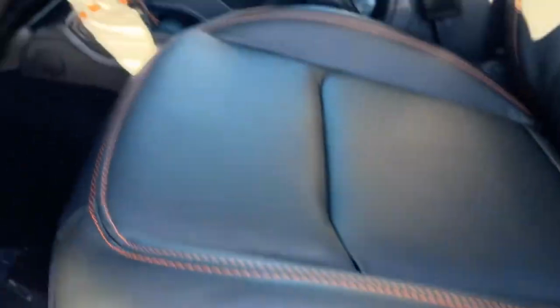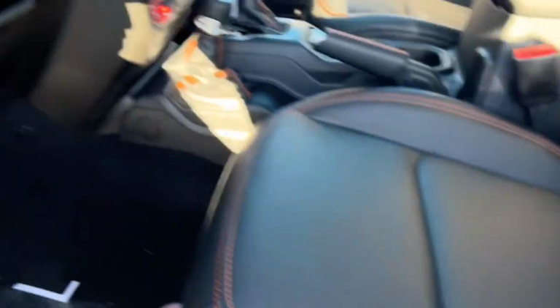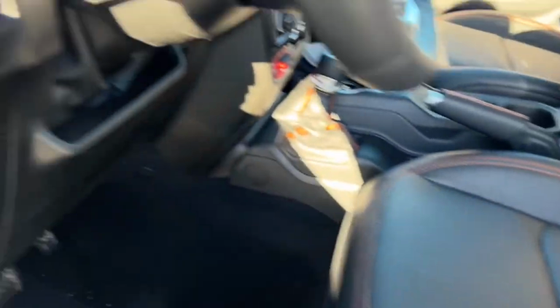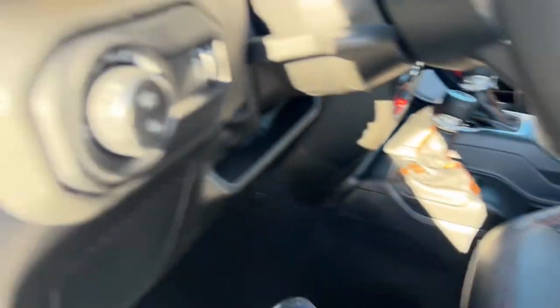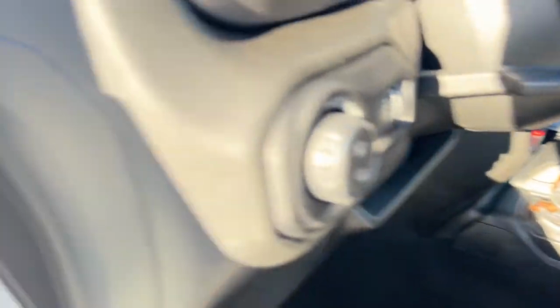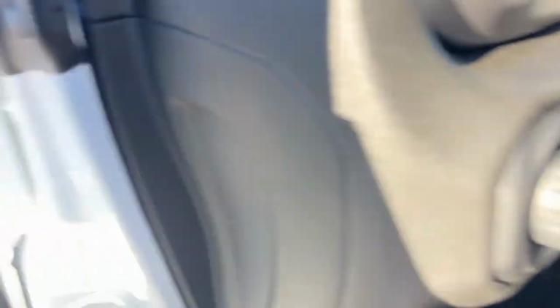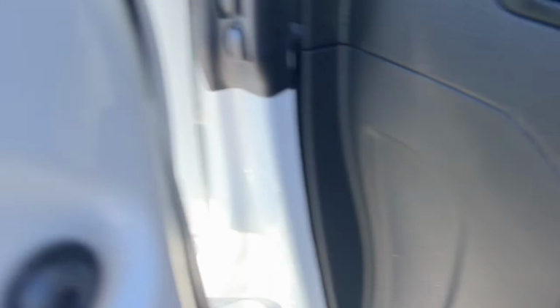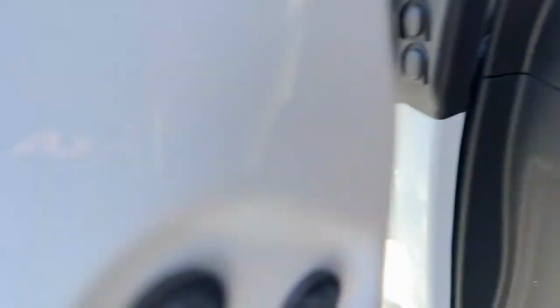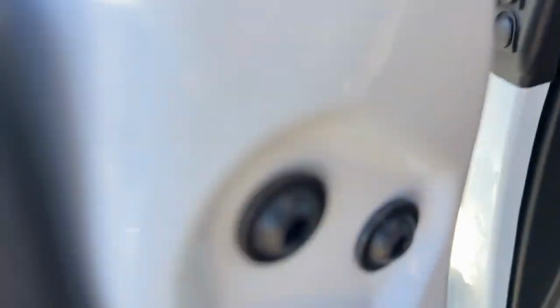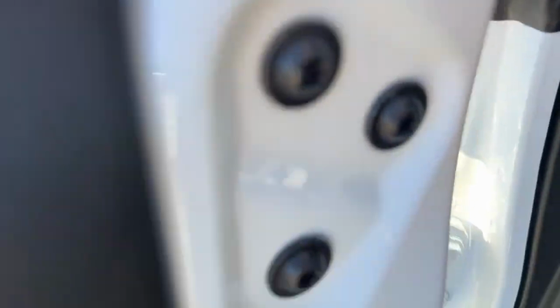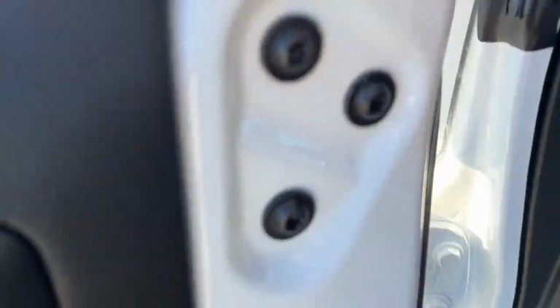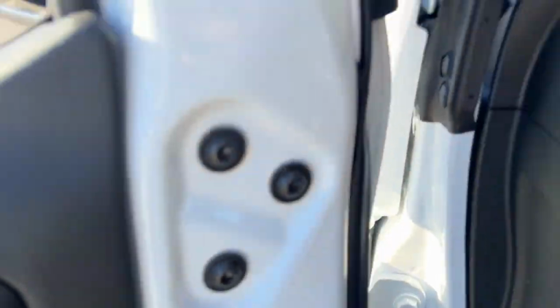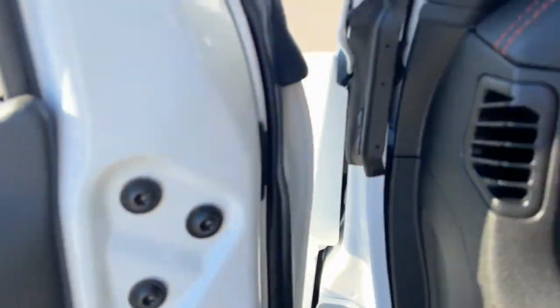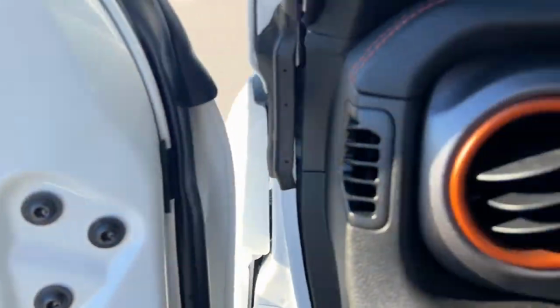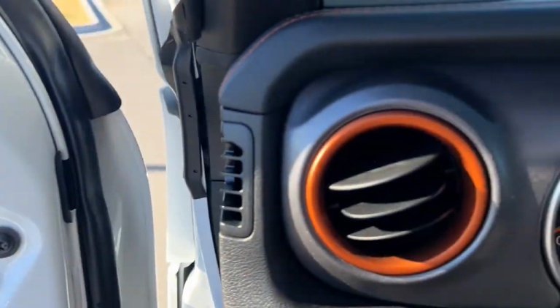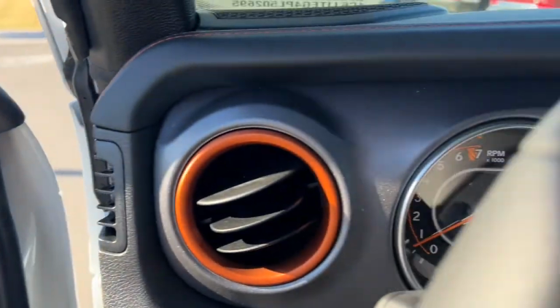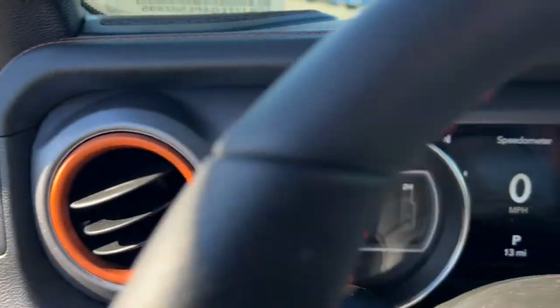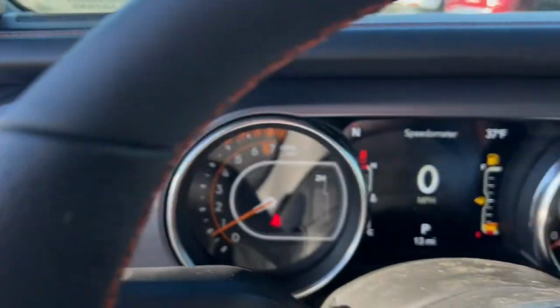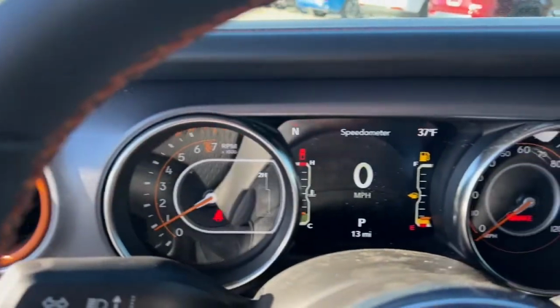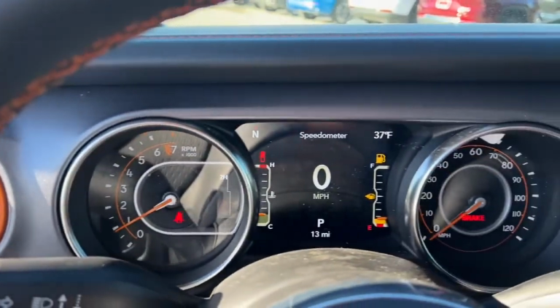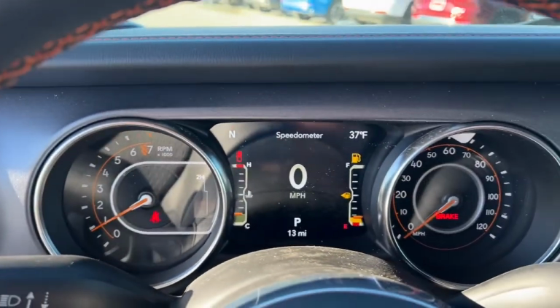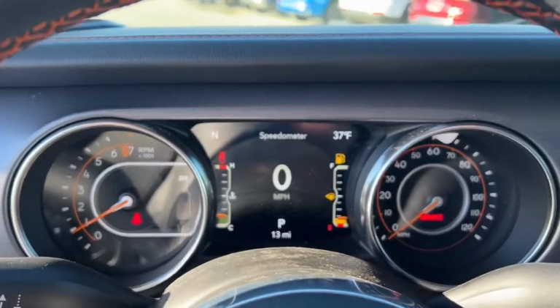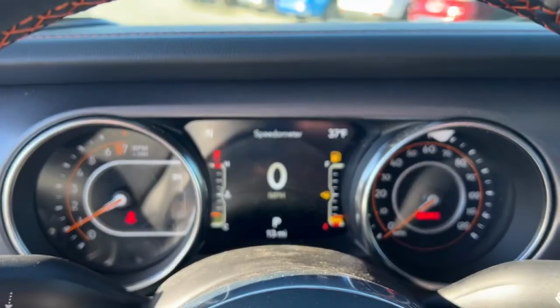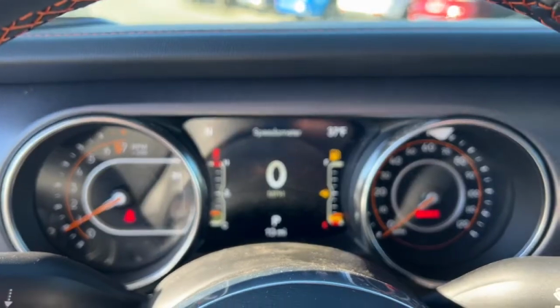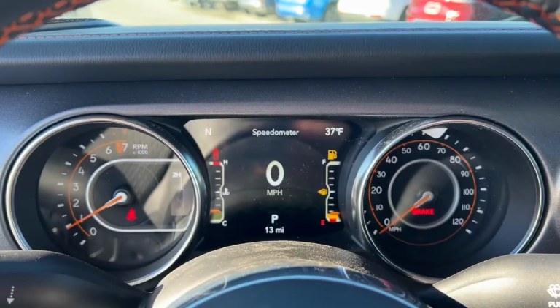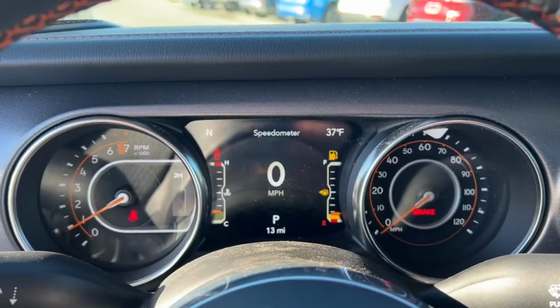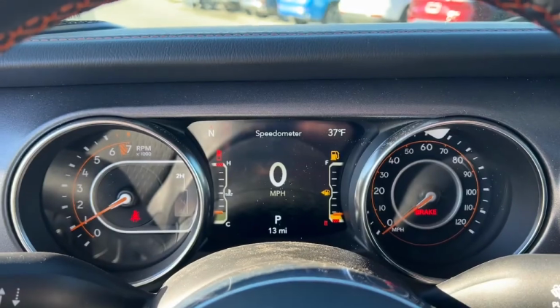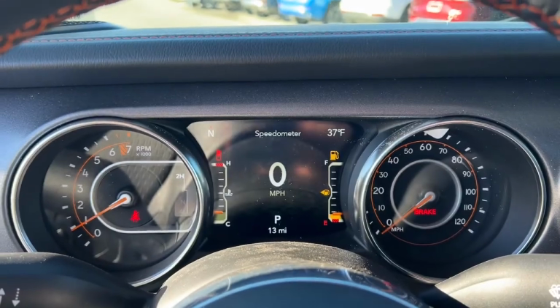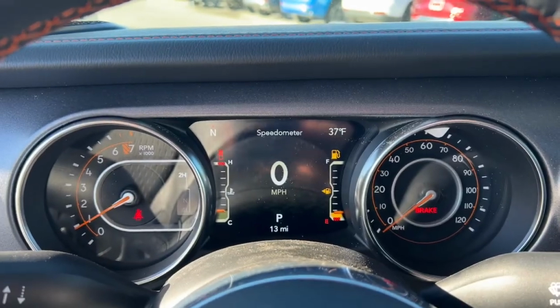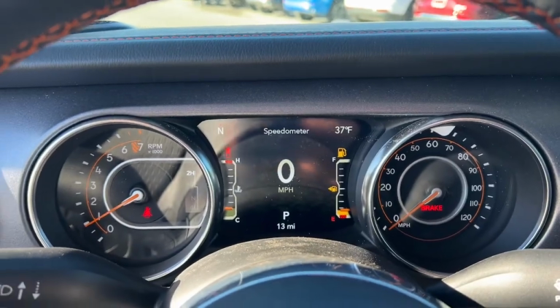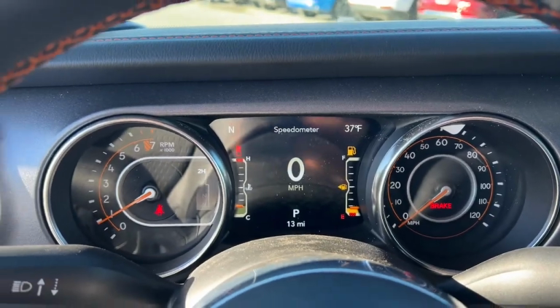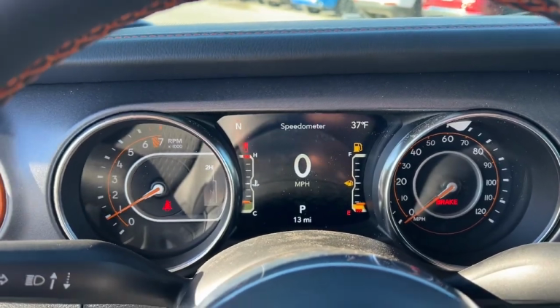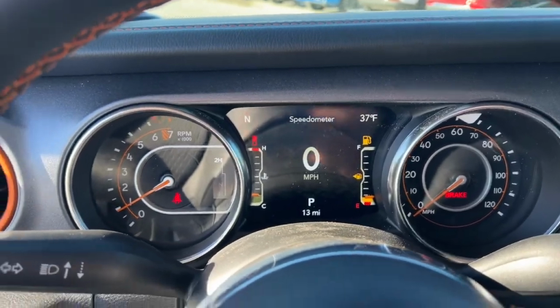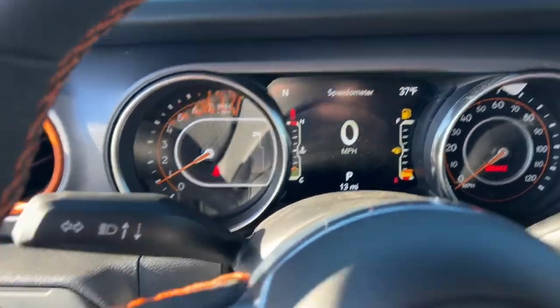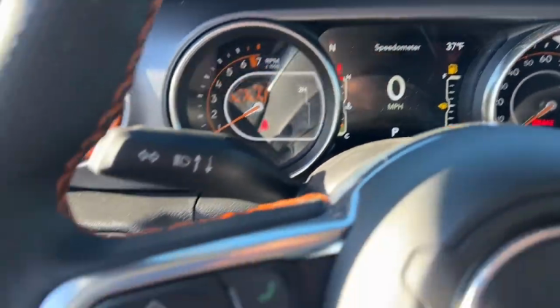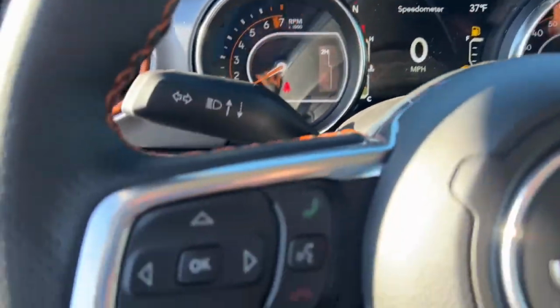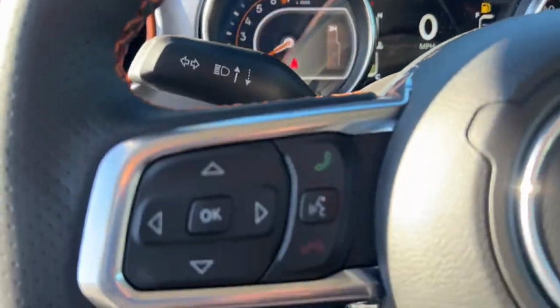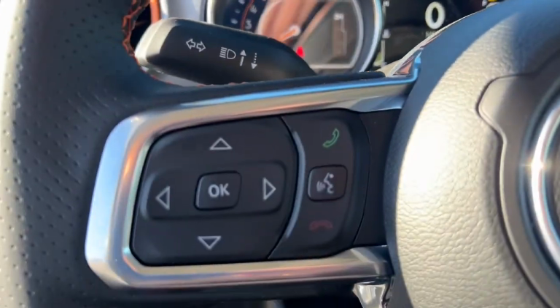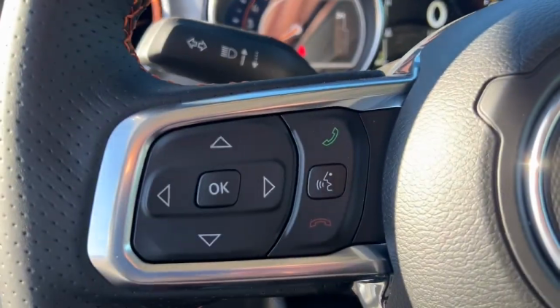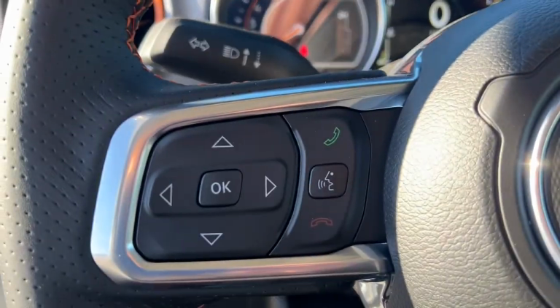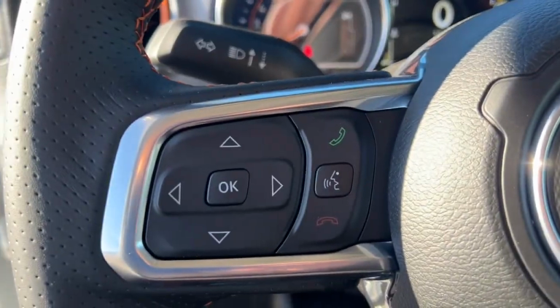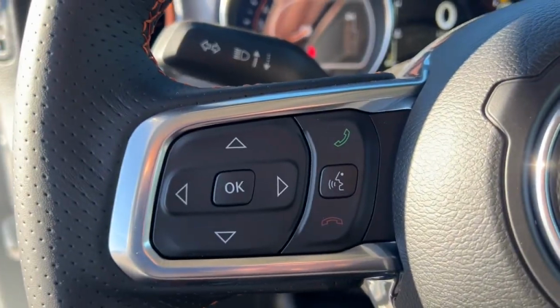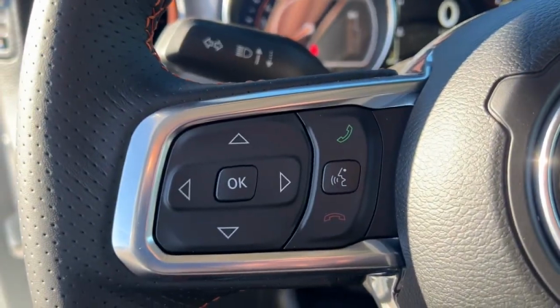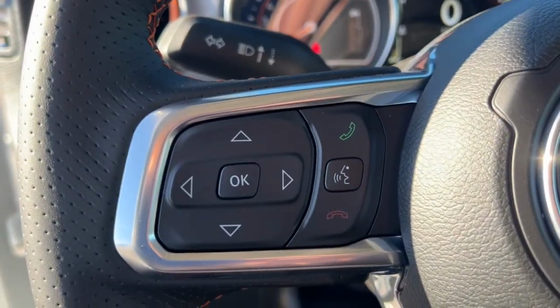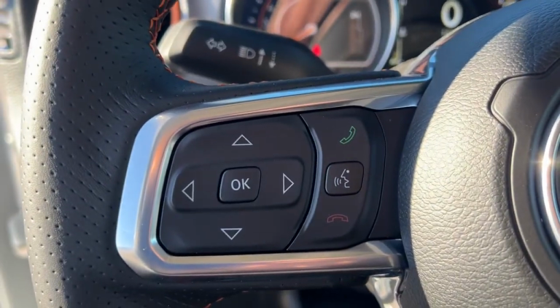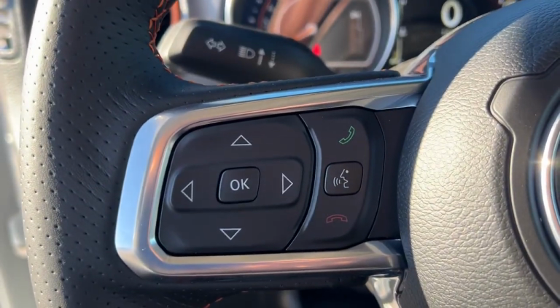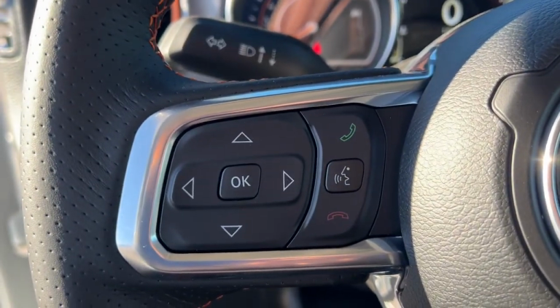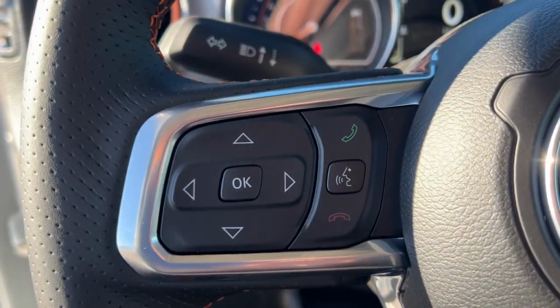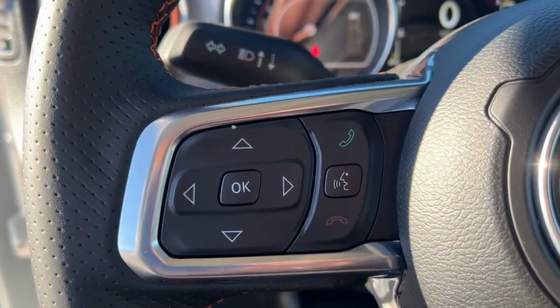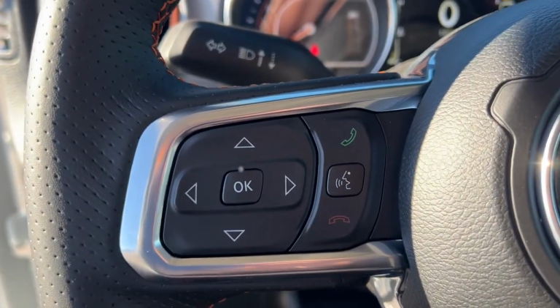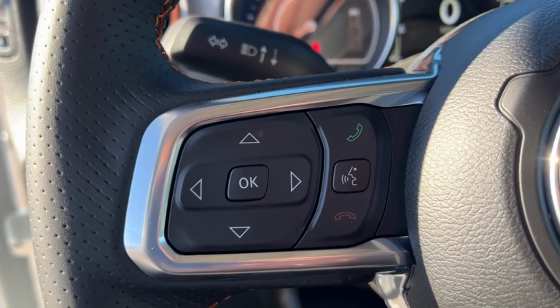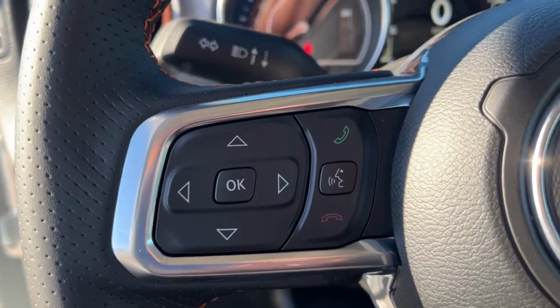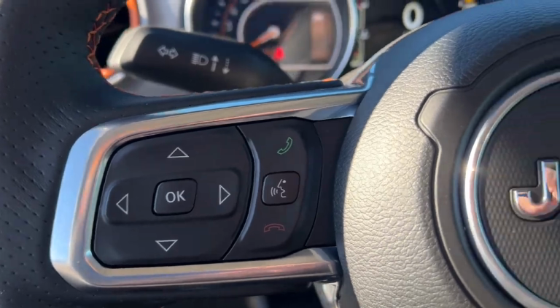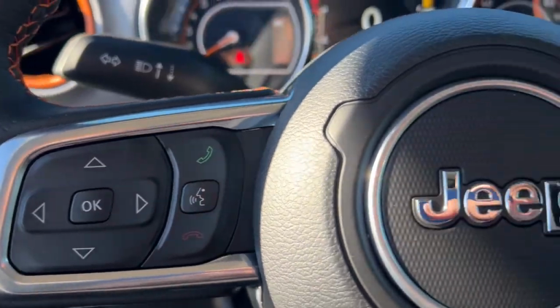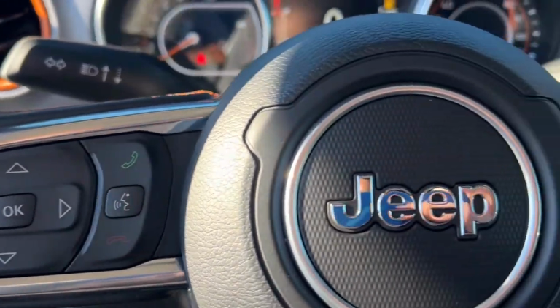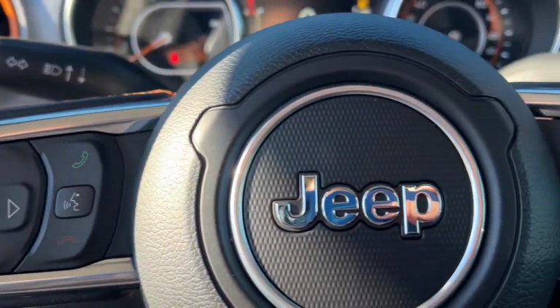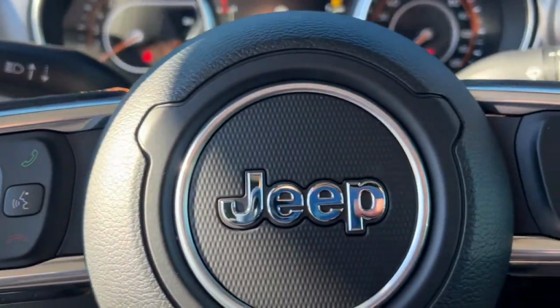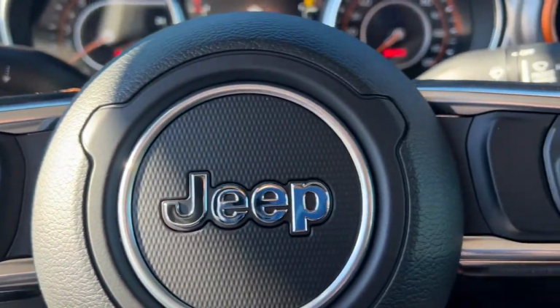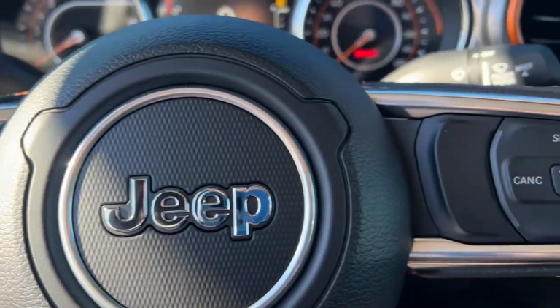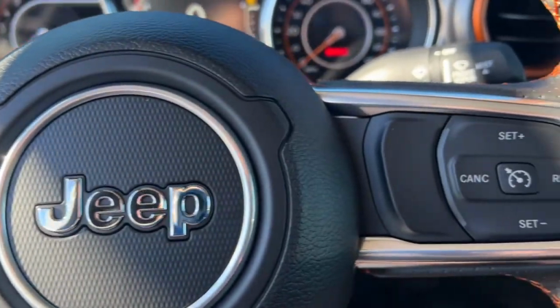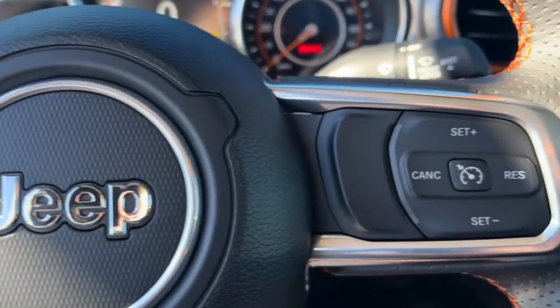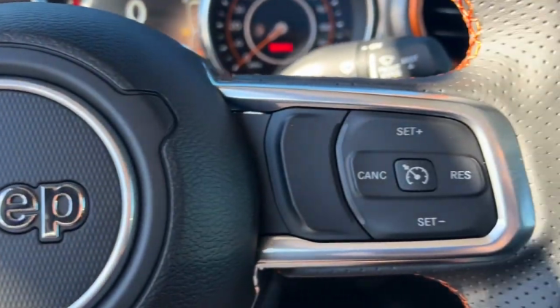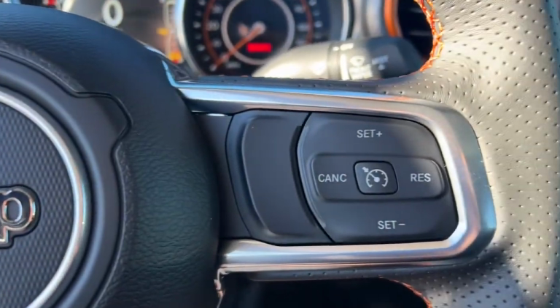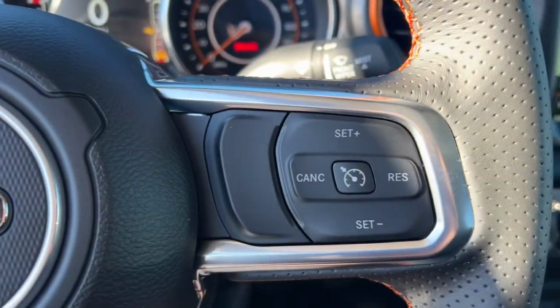Fog lamps, heated mirrors, keyless start, backup camera, satellite radio, and V6 cylinder engine.